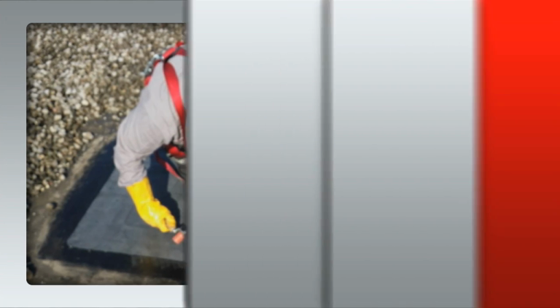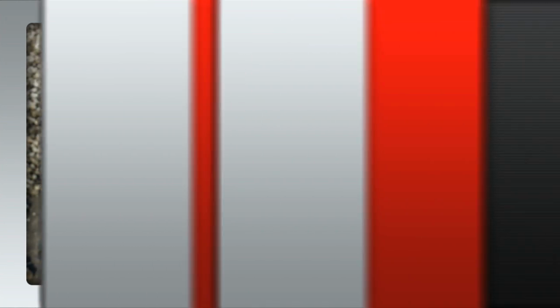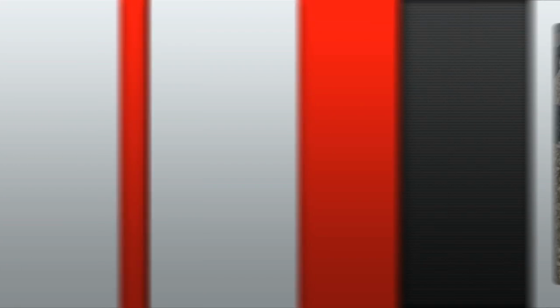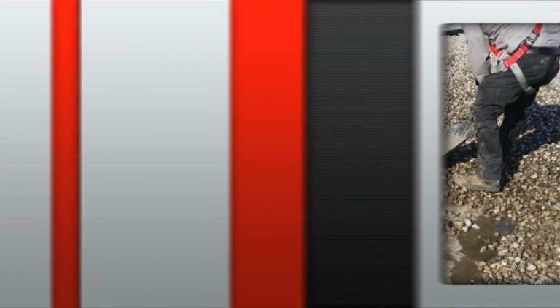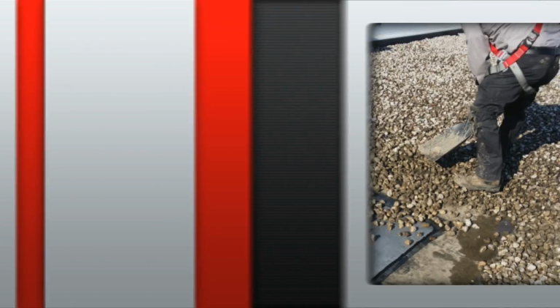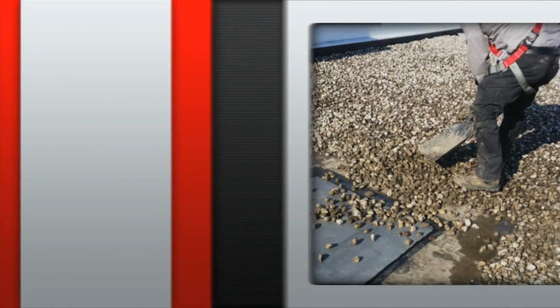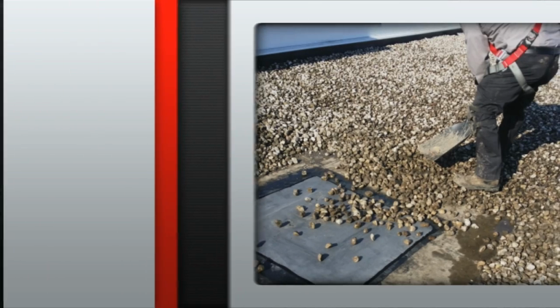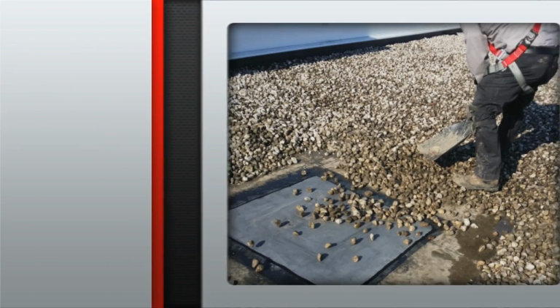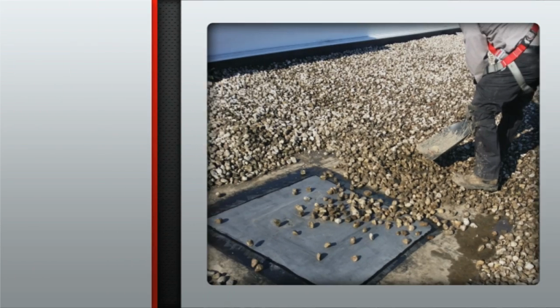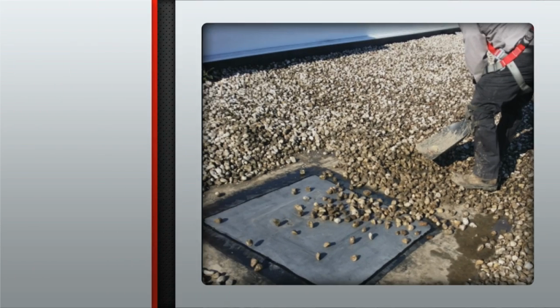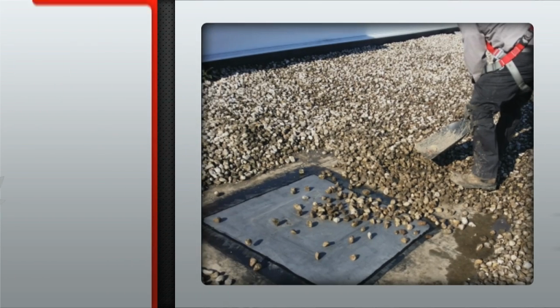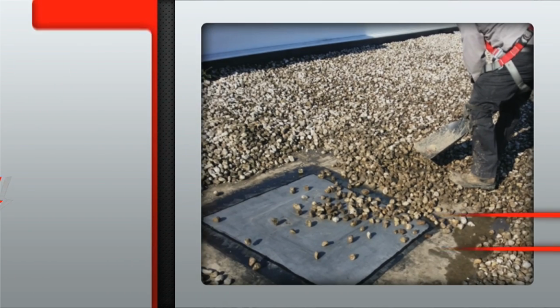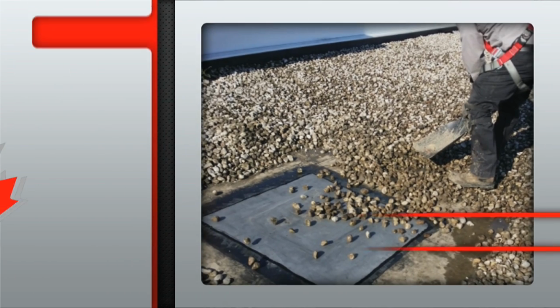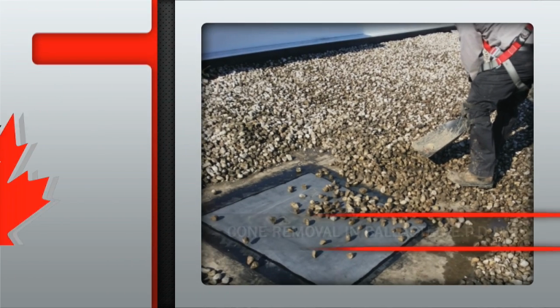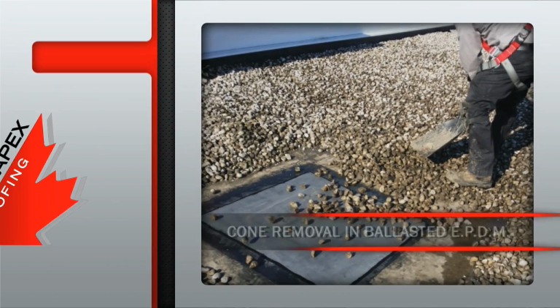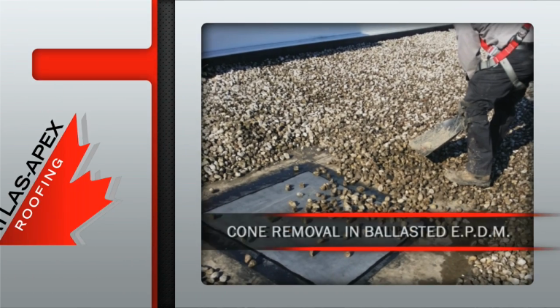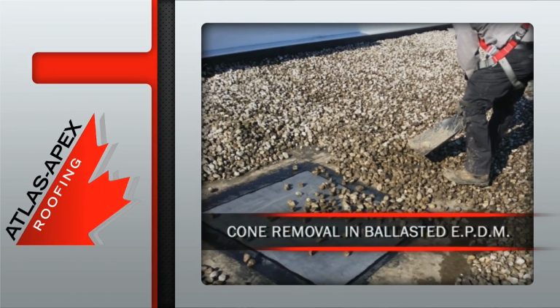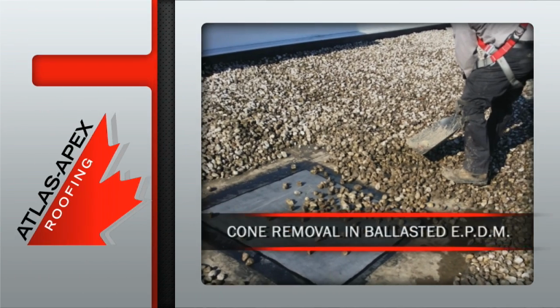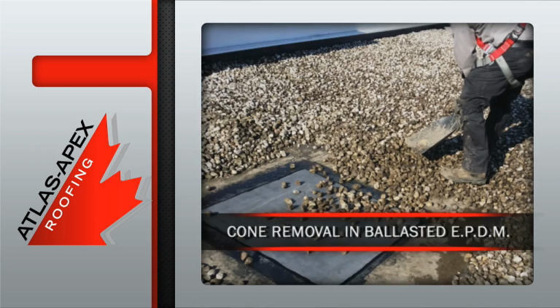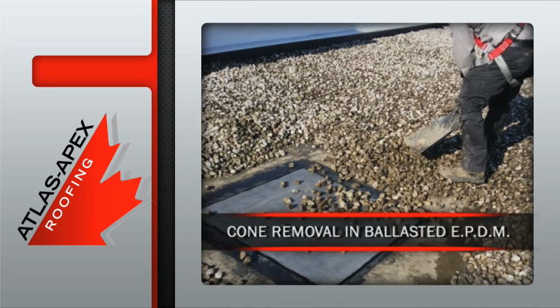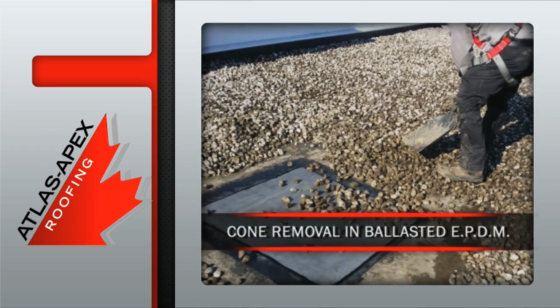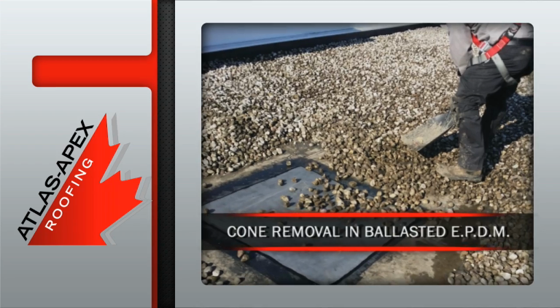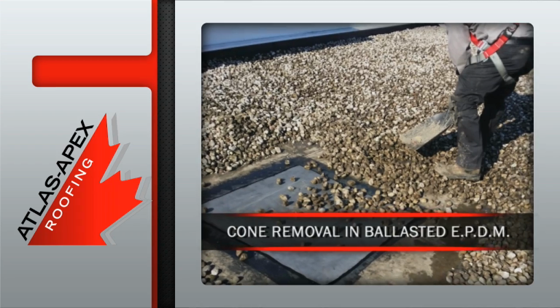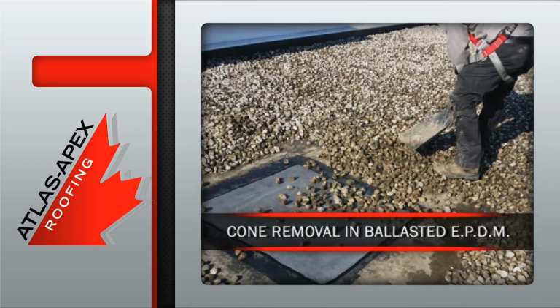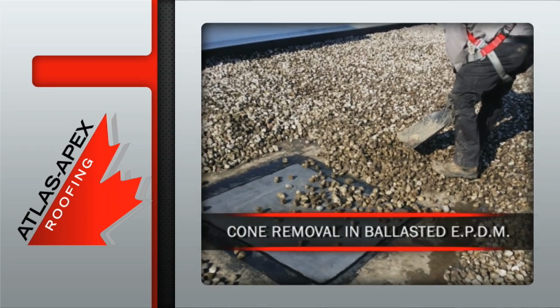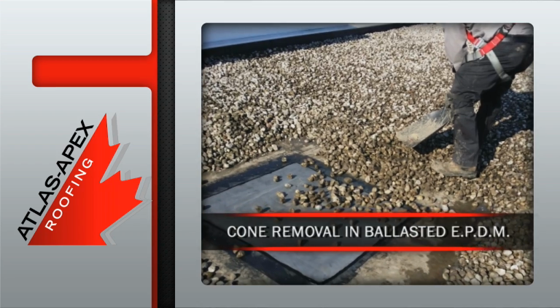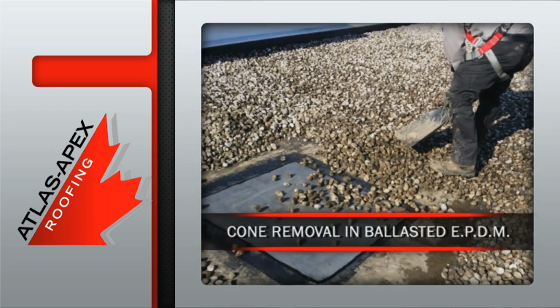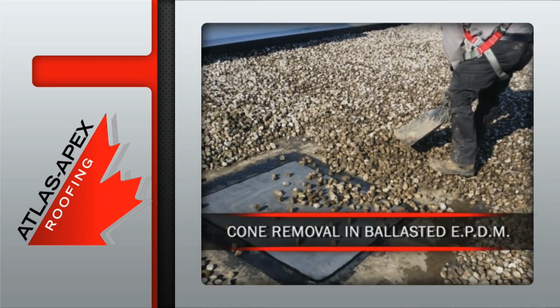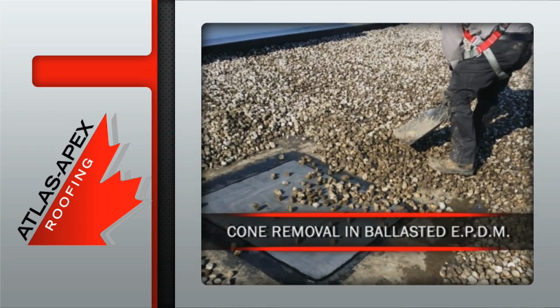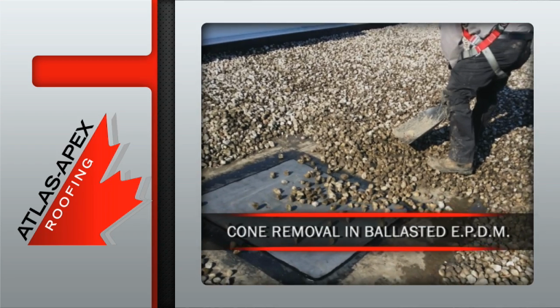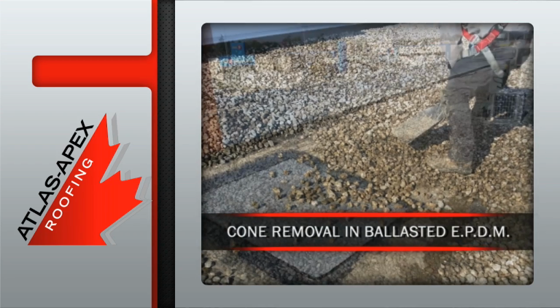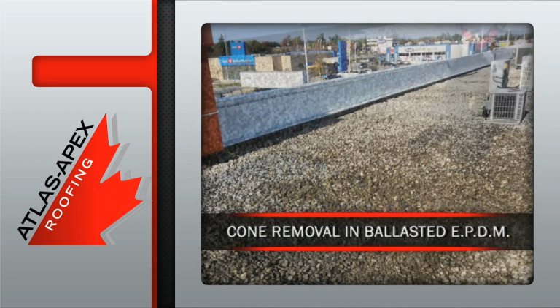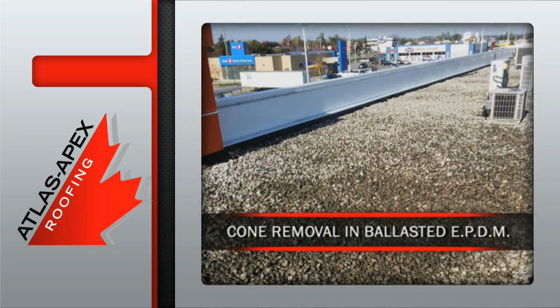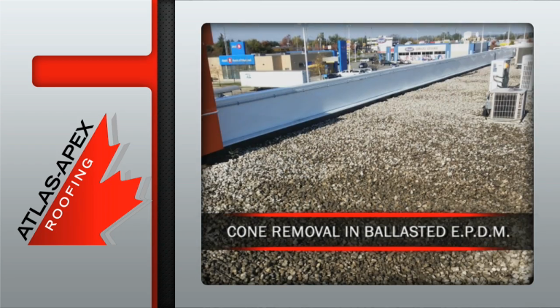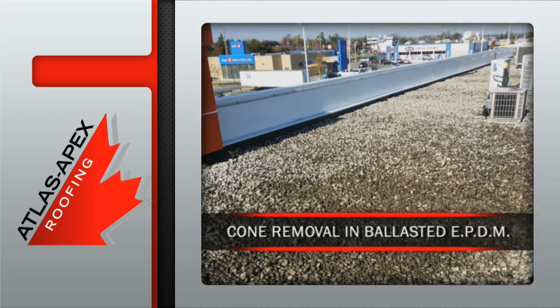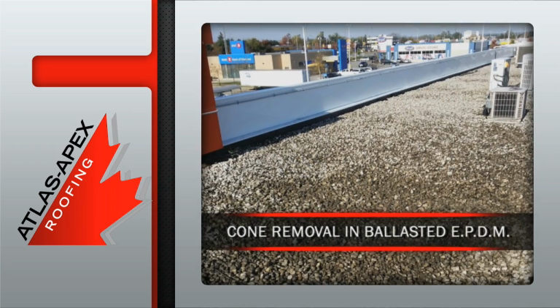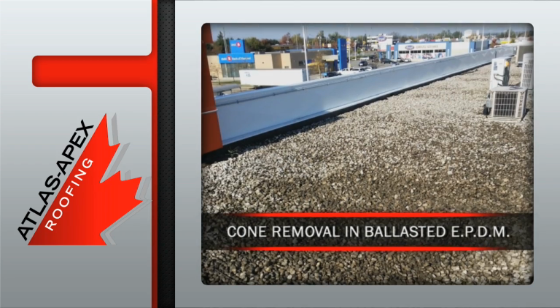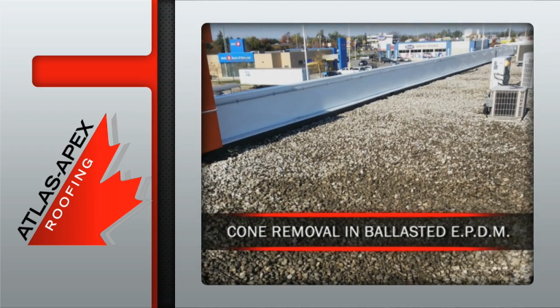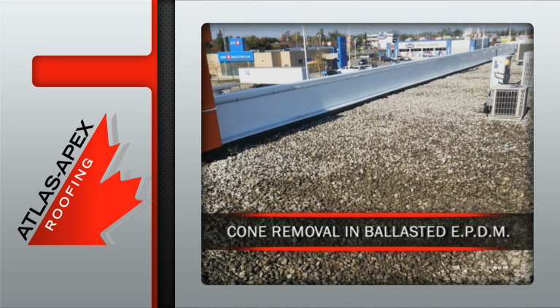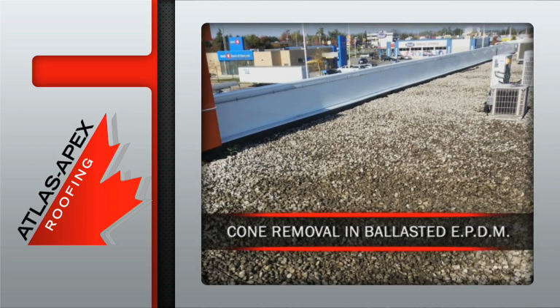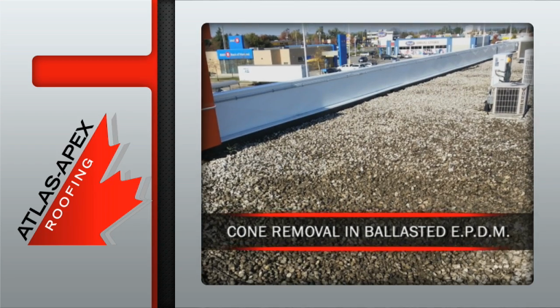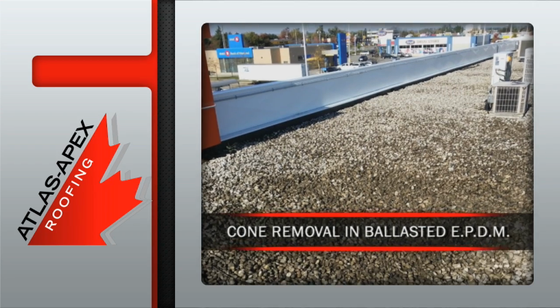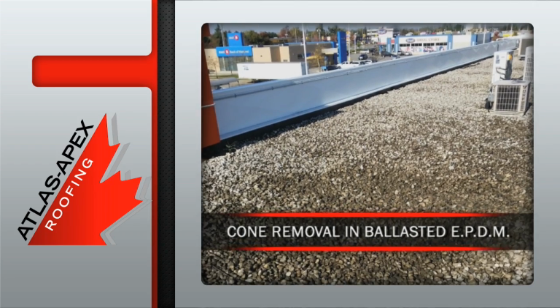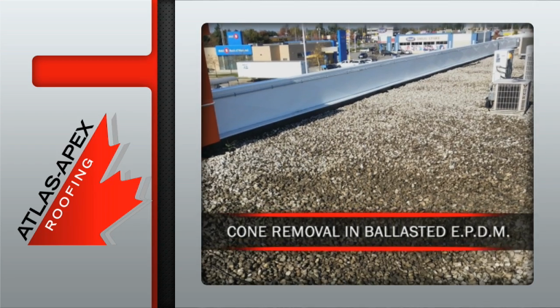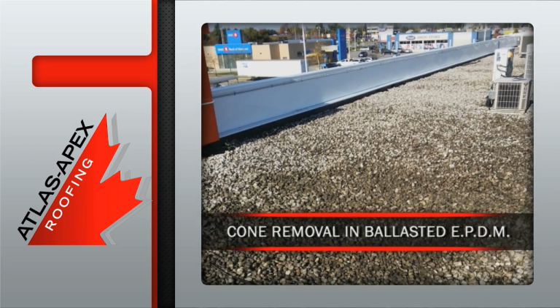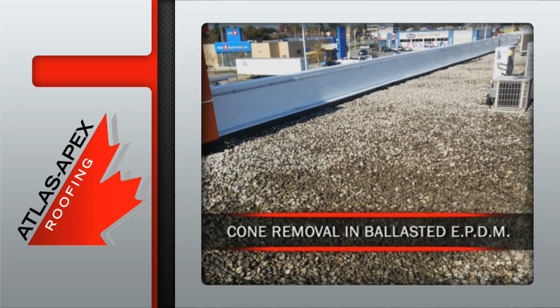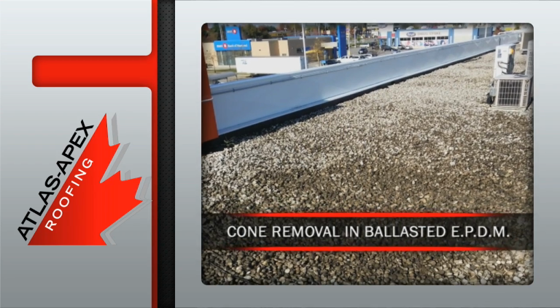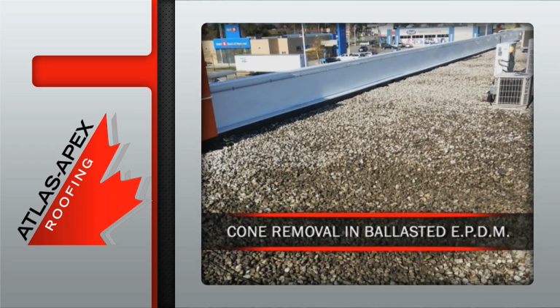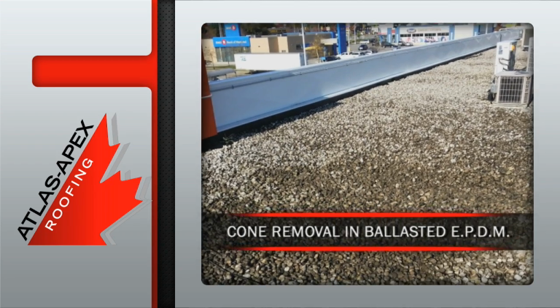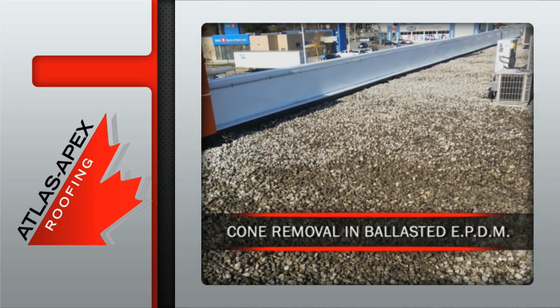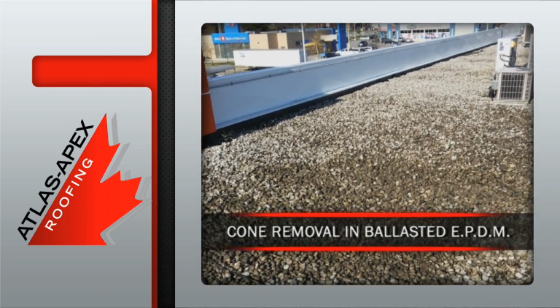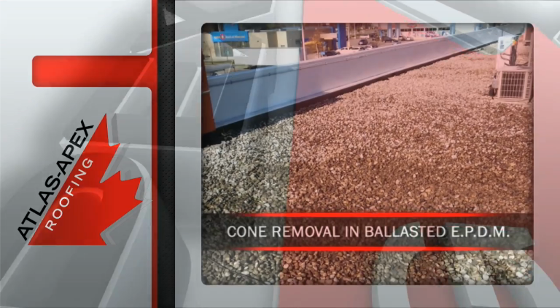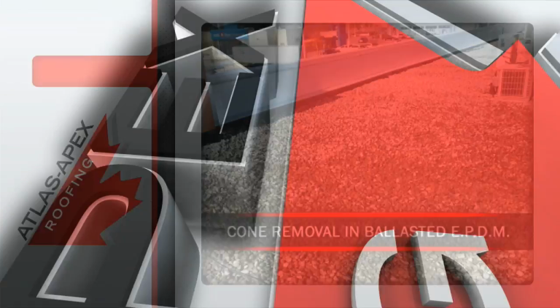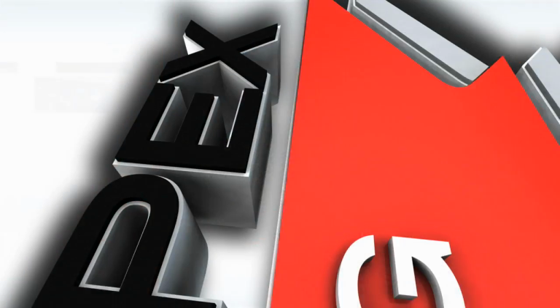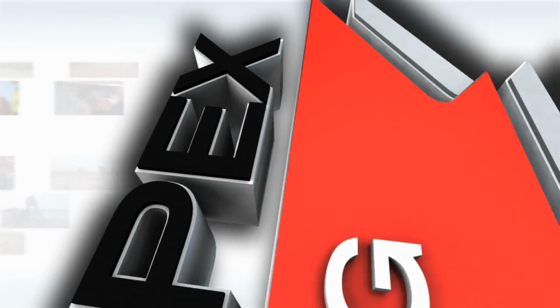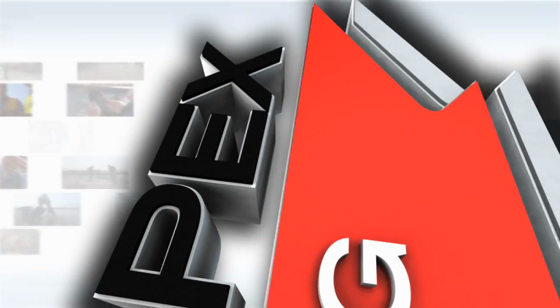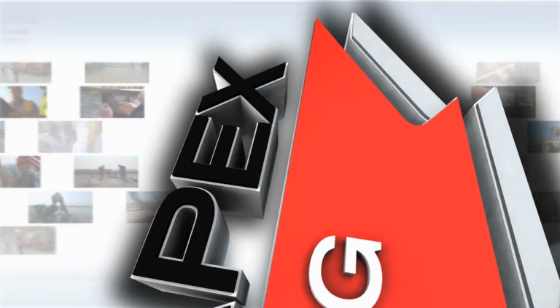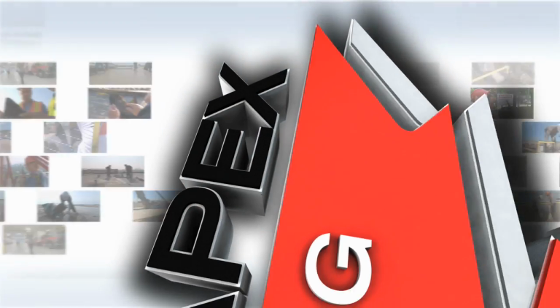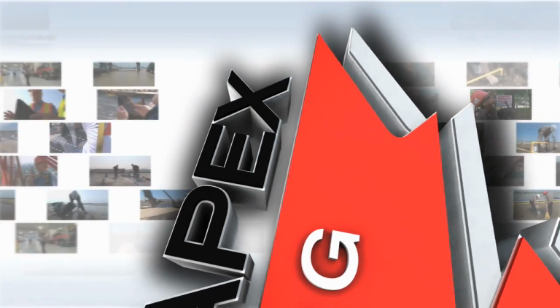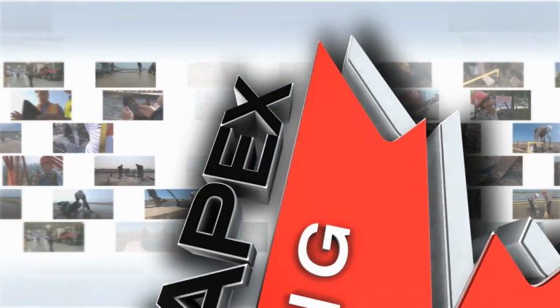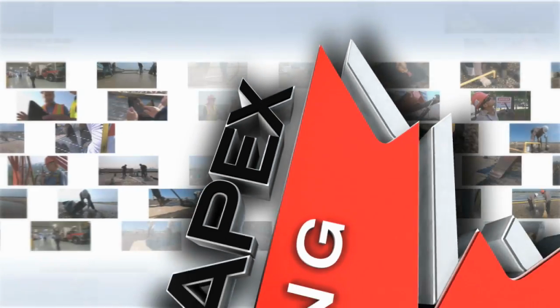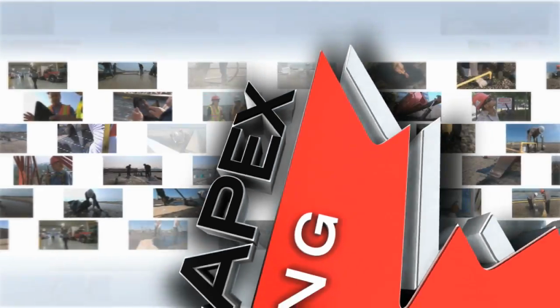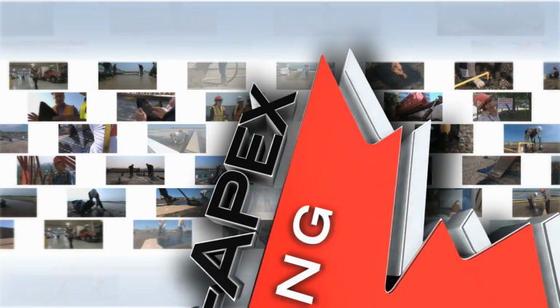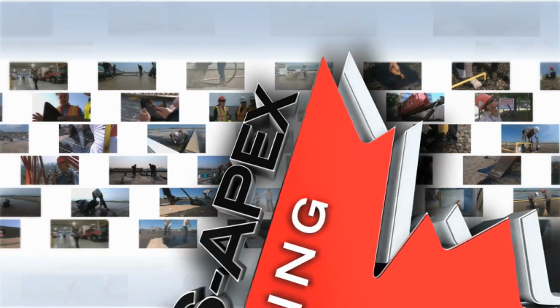The existing ballast is evenly replaced and the cone removal in ballasted EPDM project is complete.